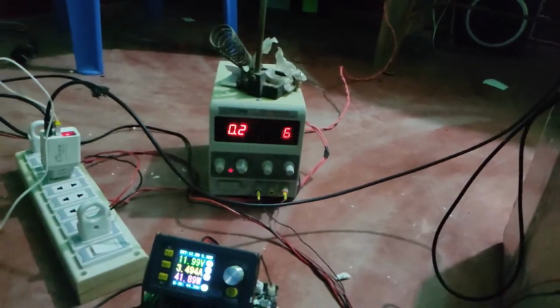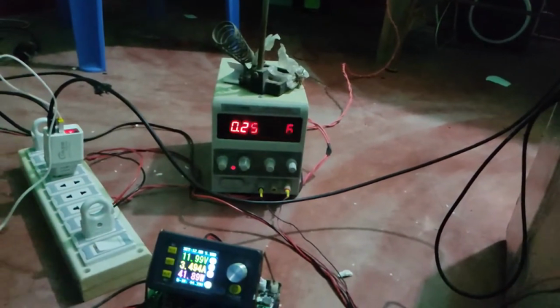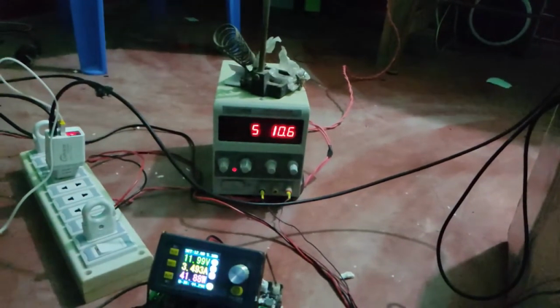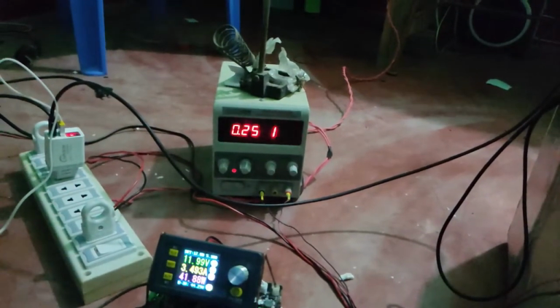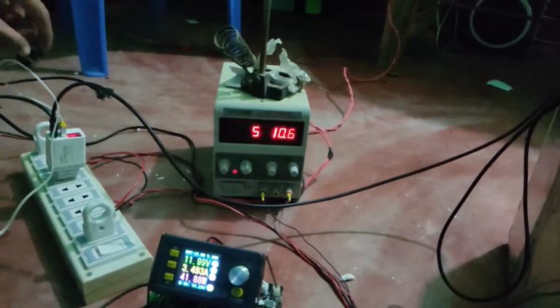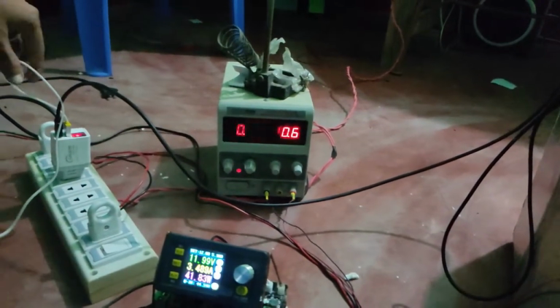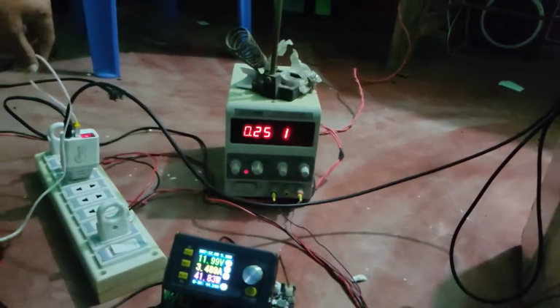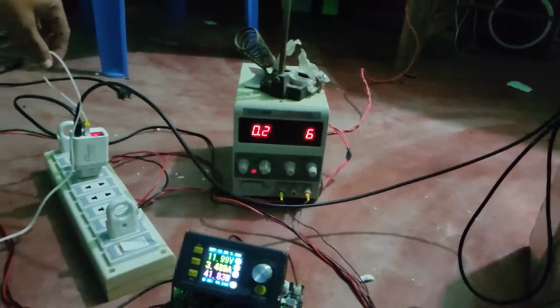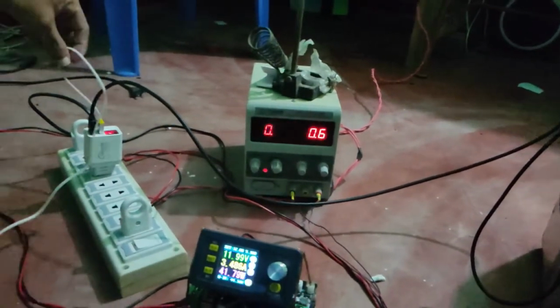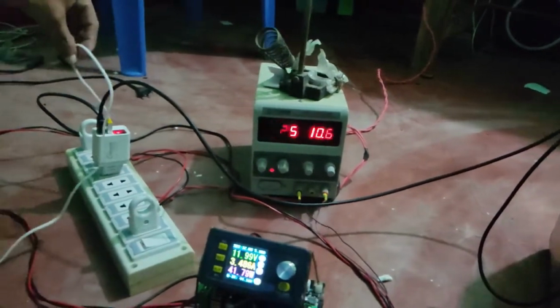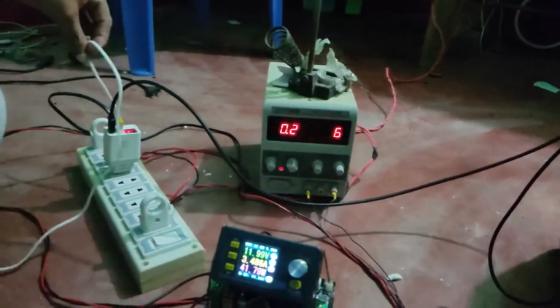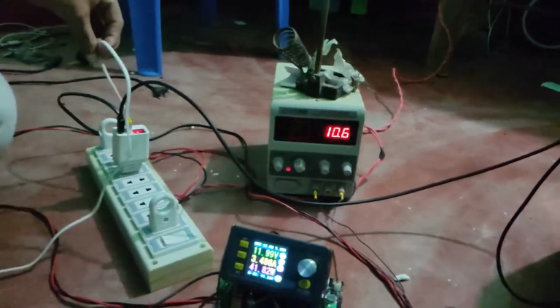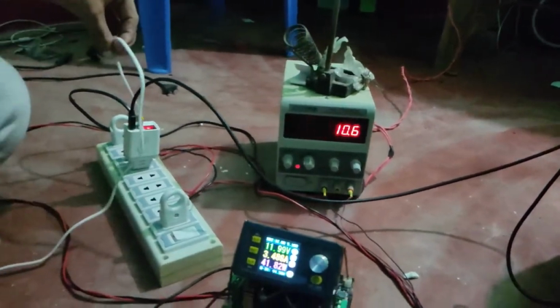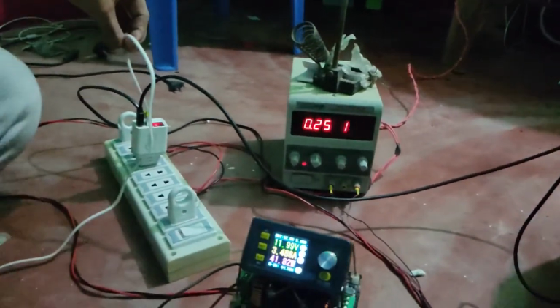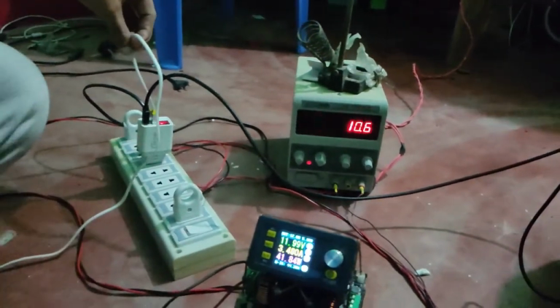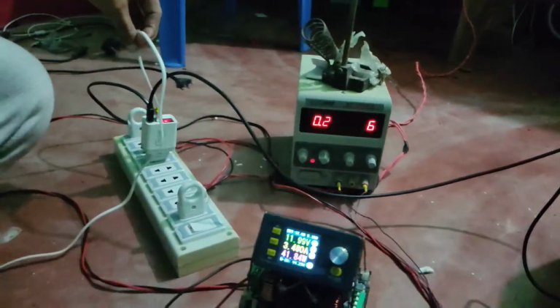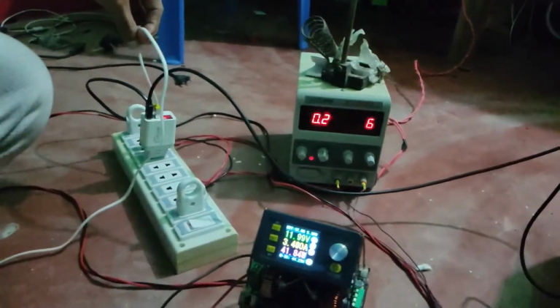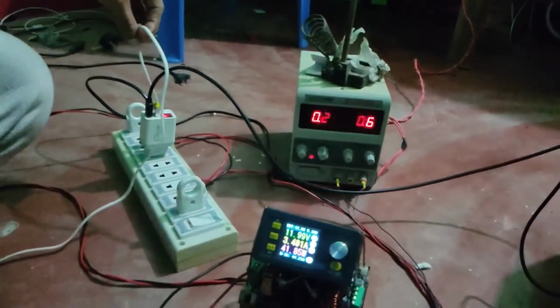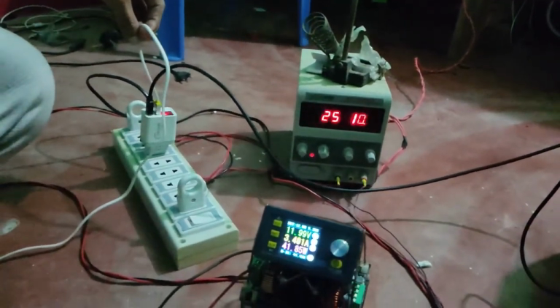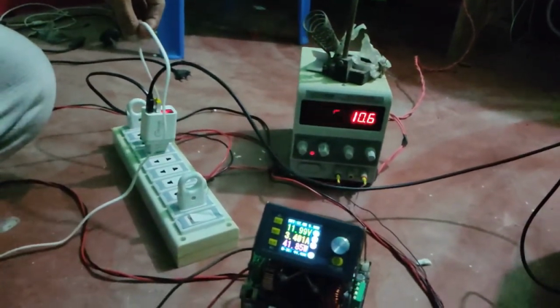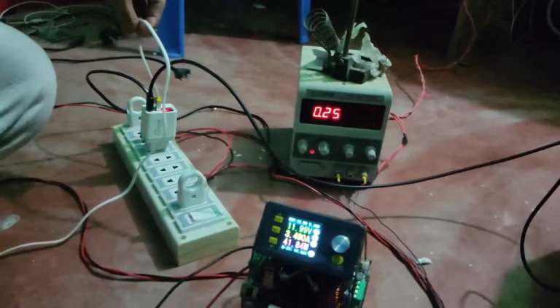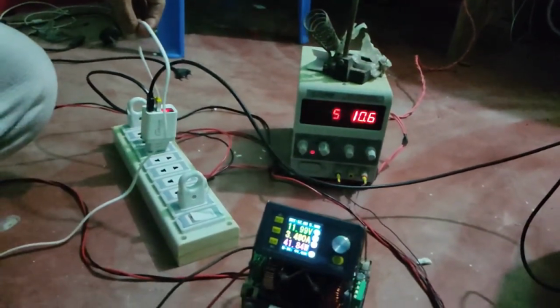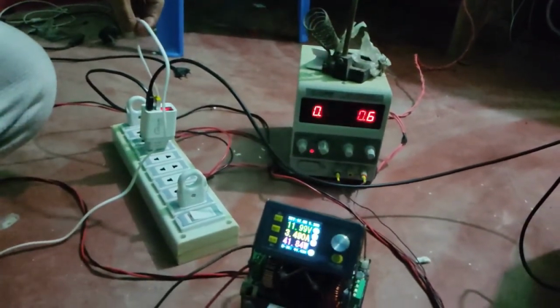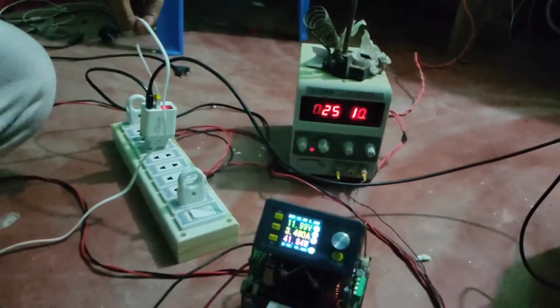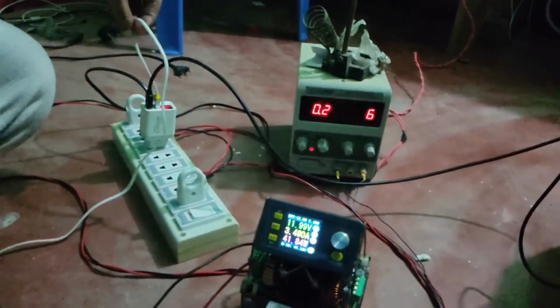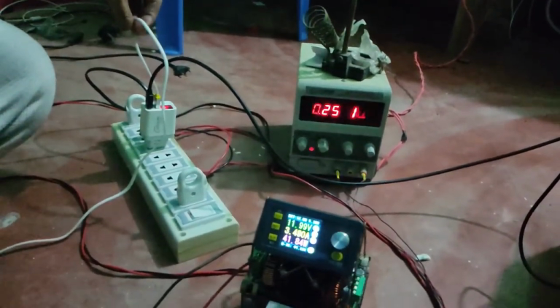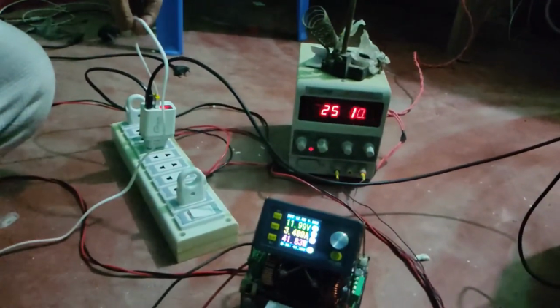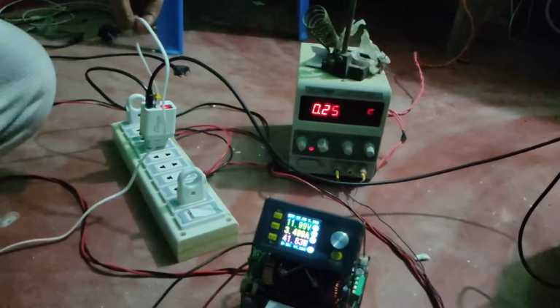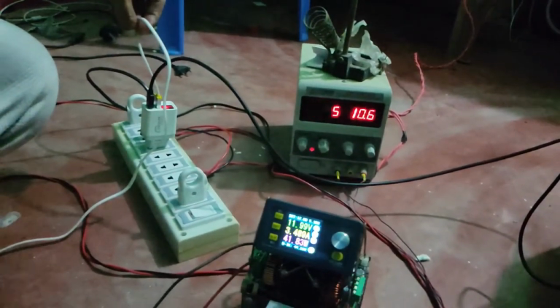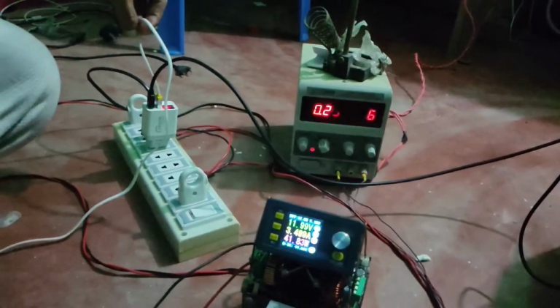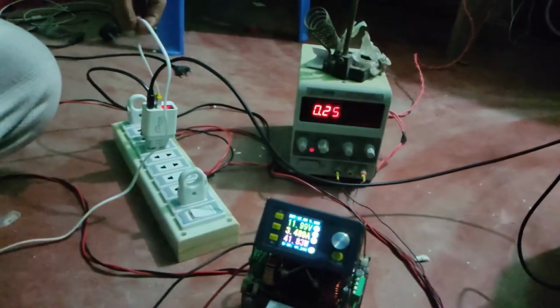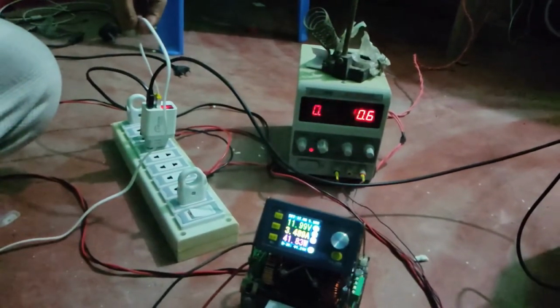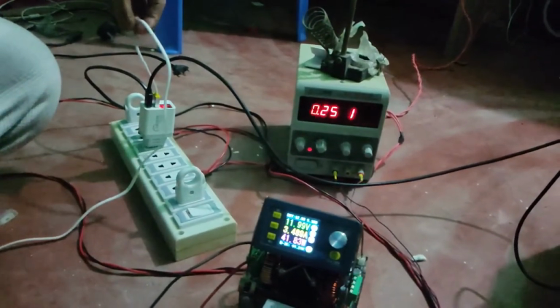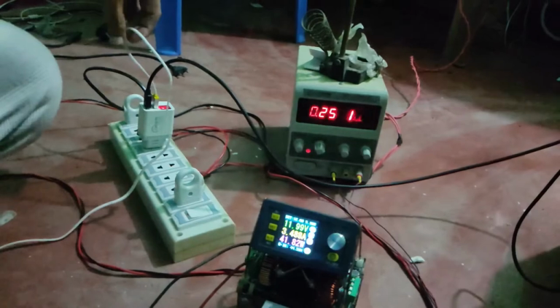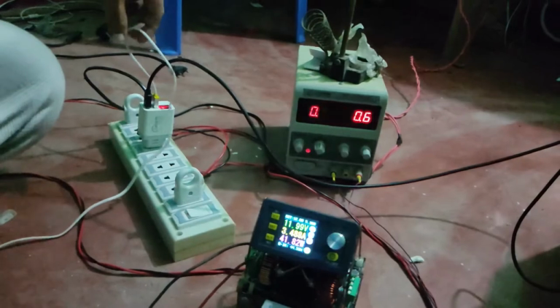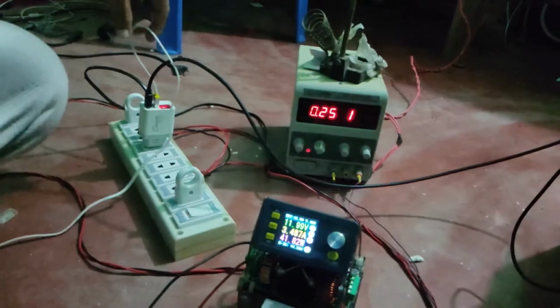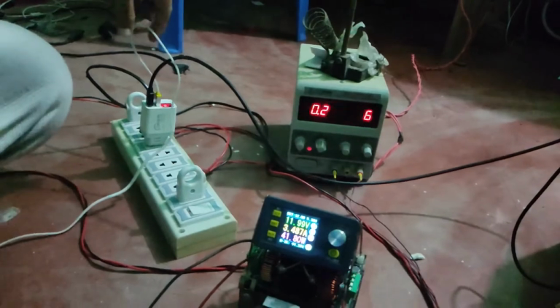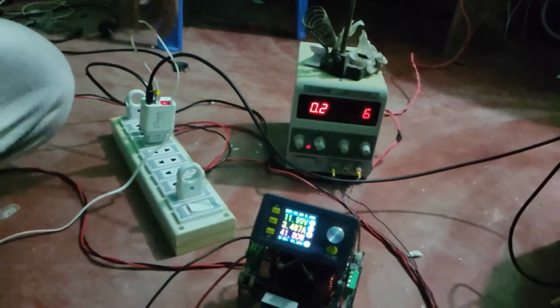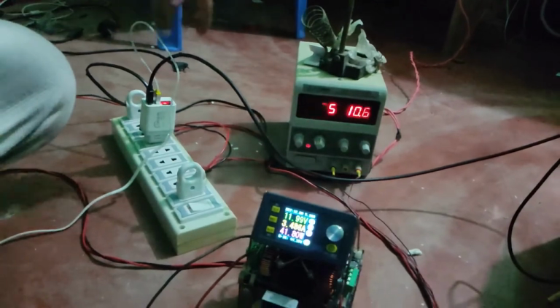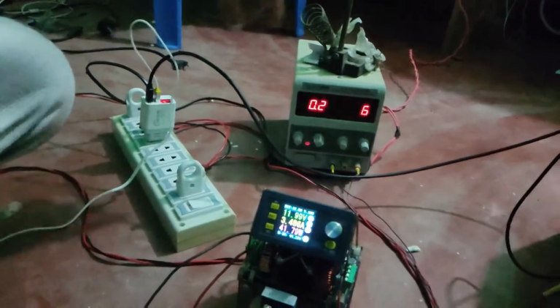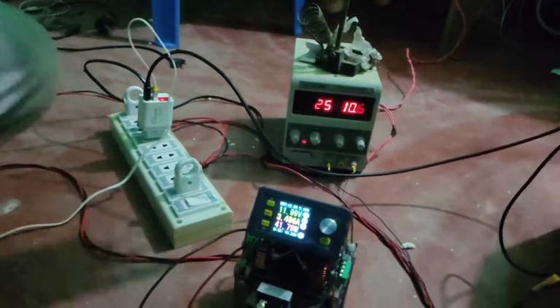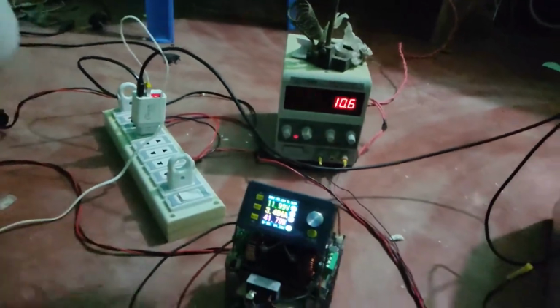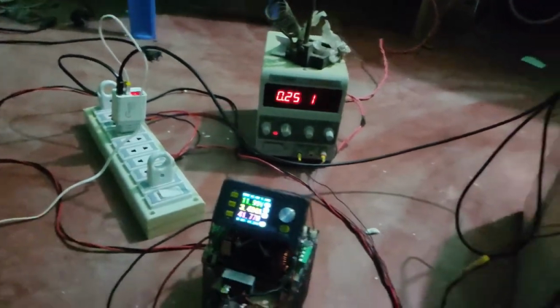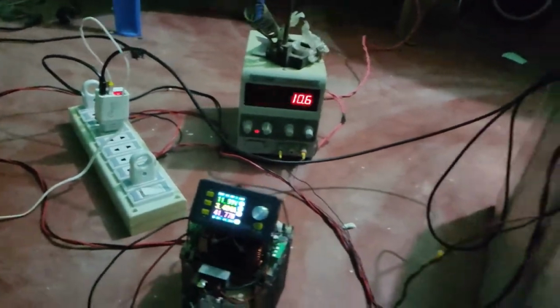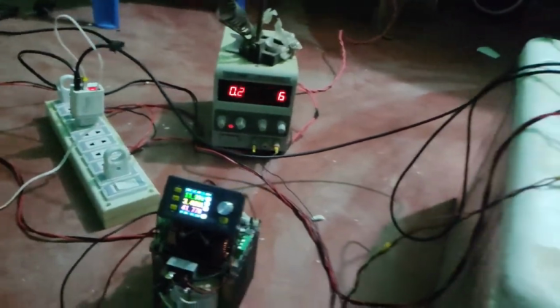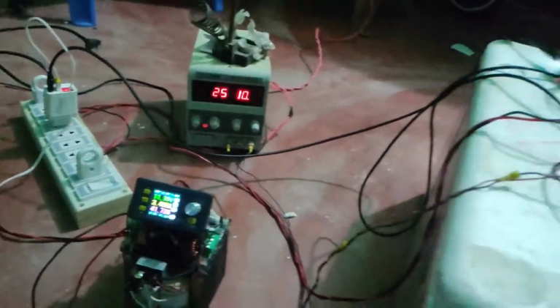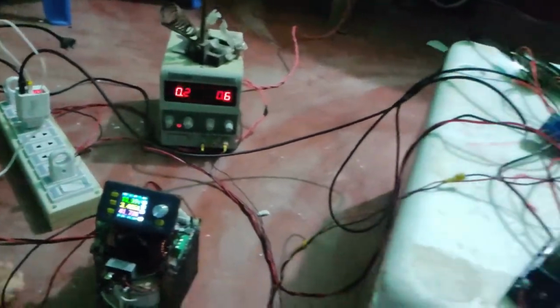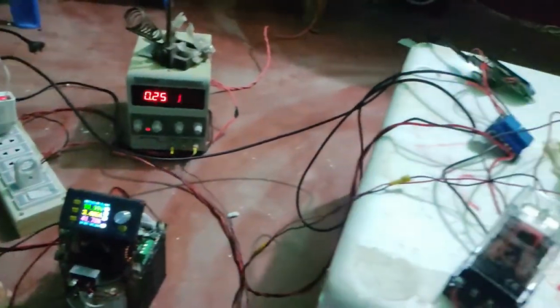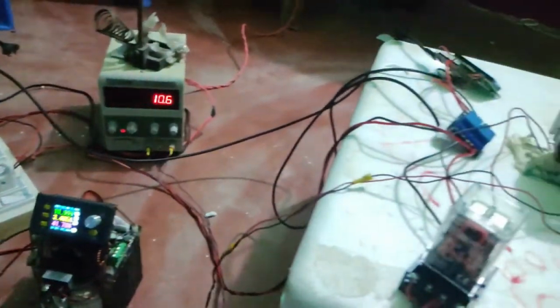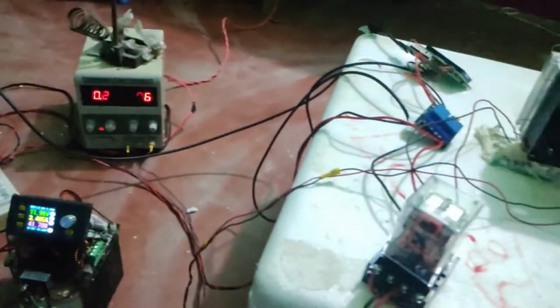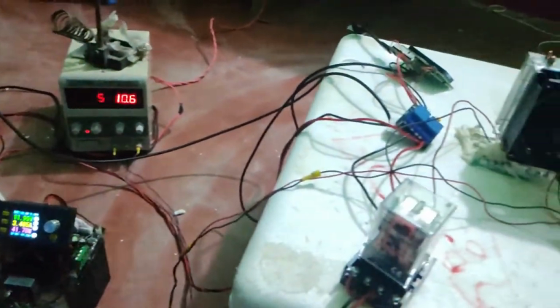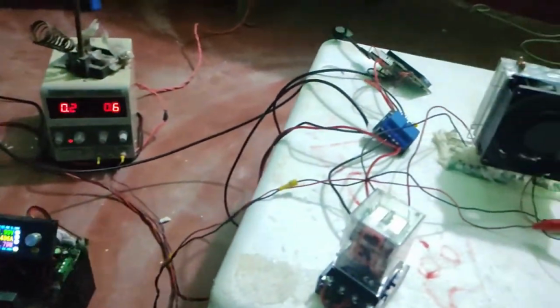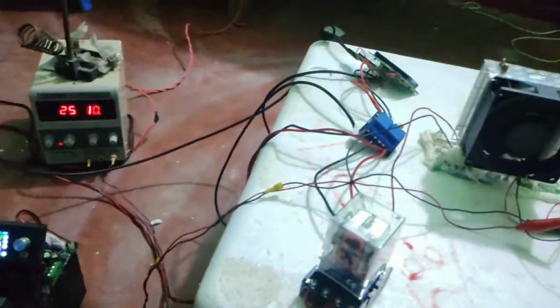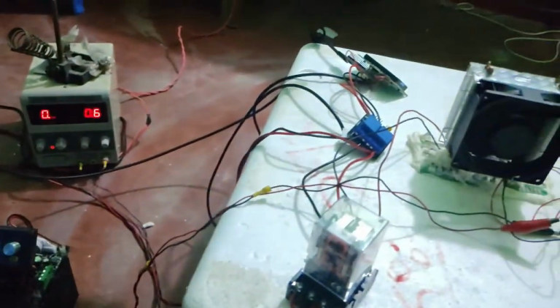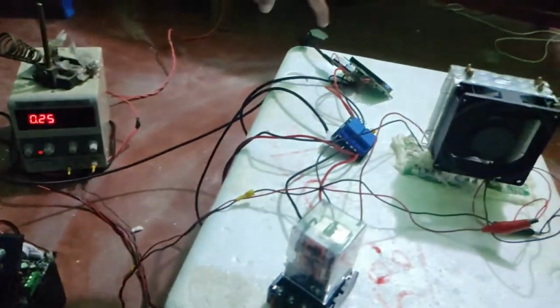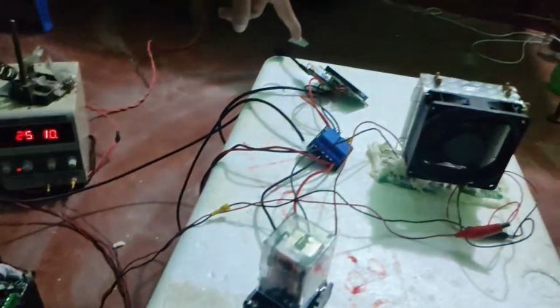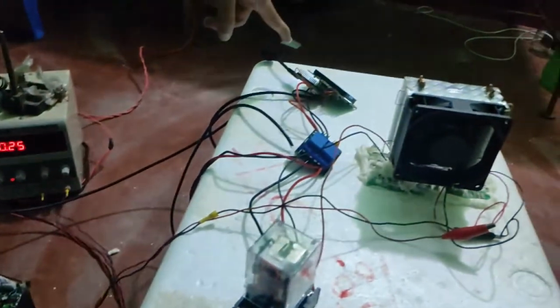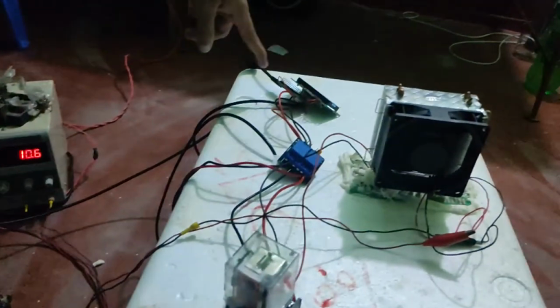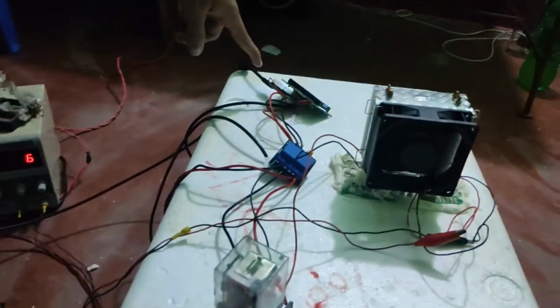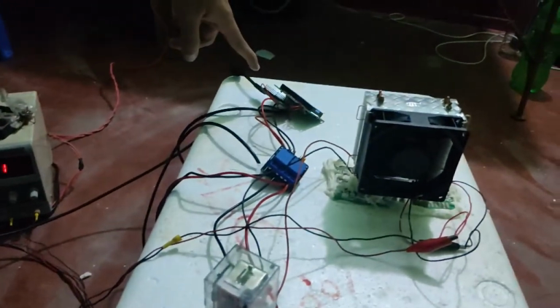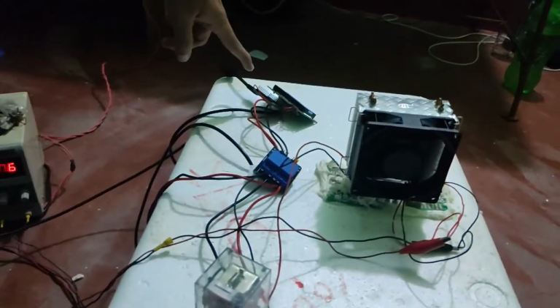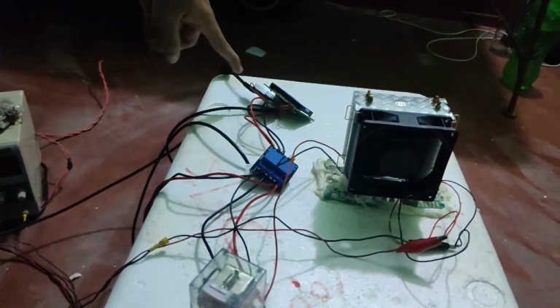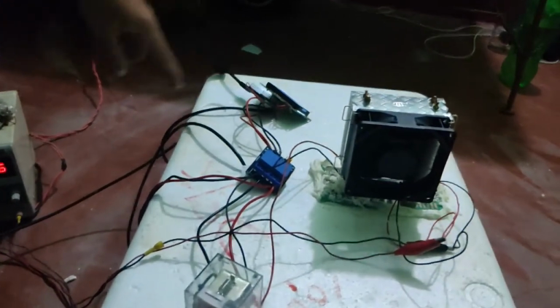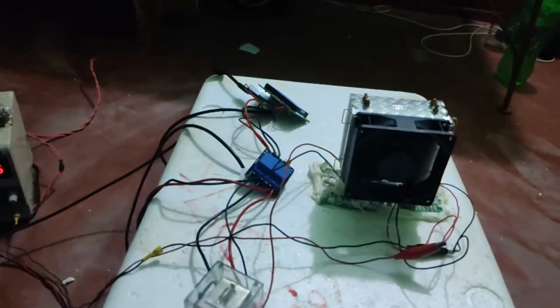And this one — this is just a mobile charger. This is used for running the IoT controller.